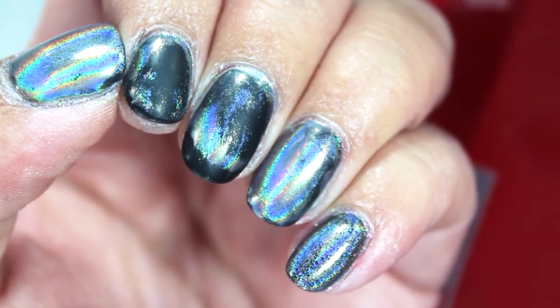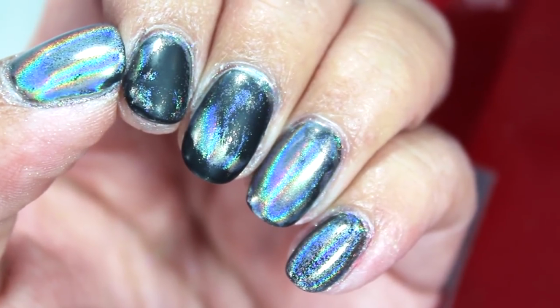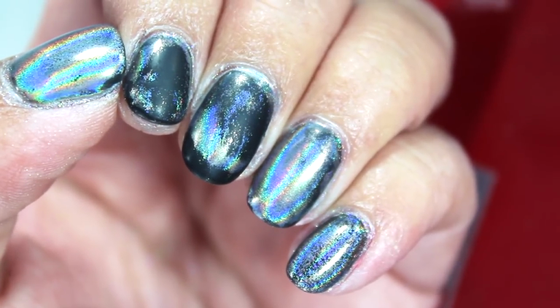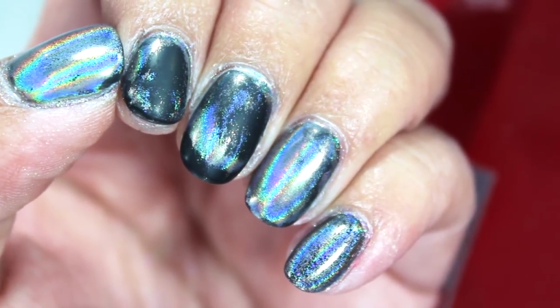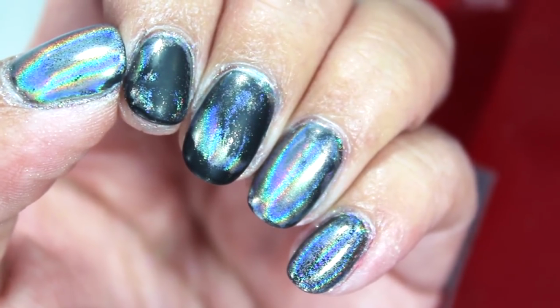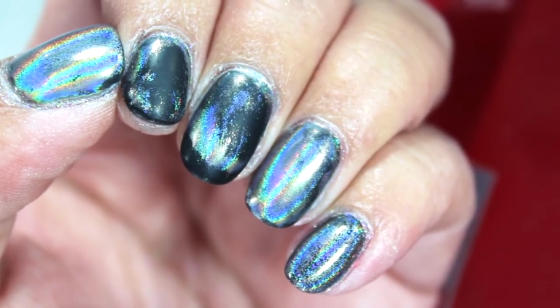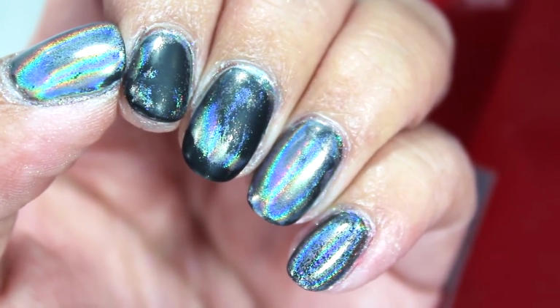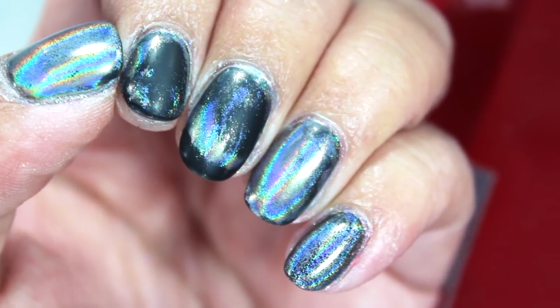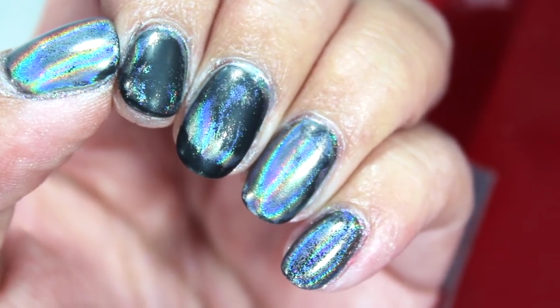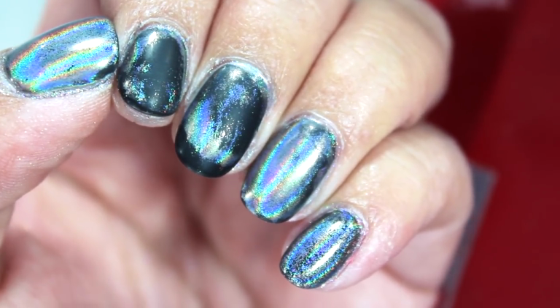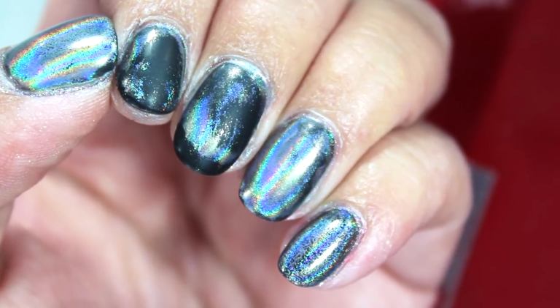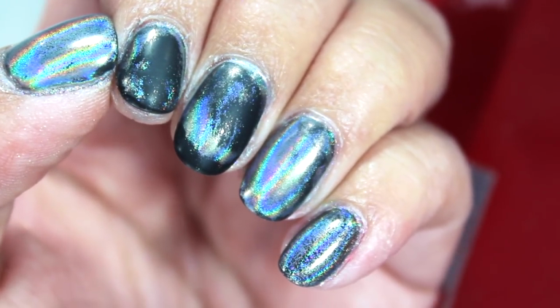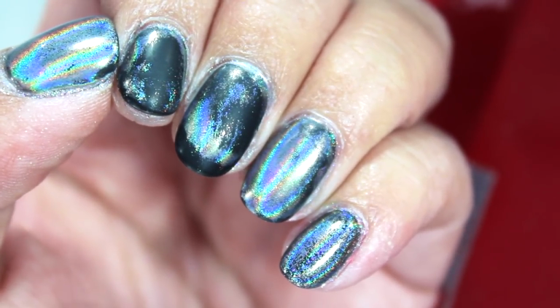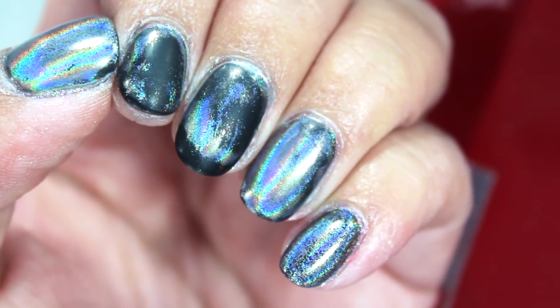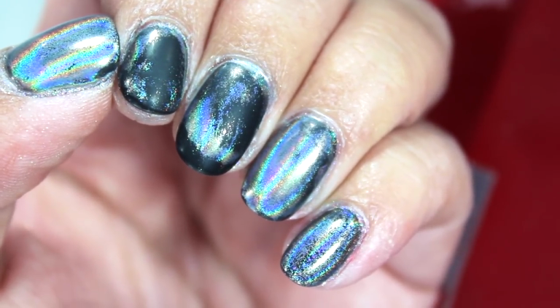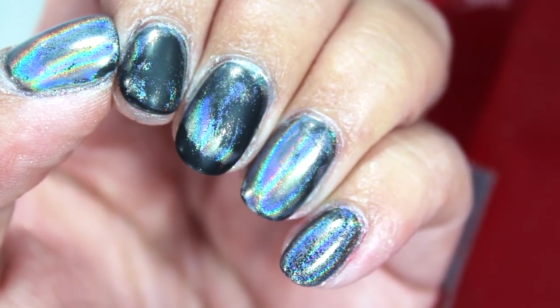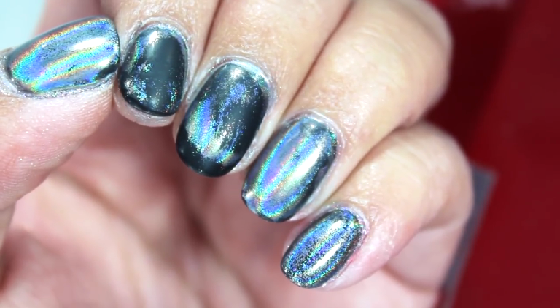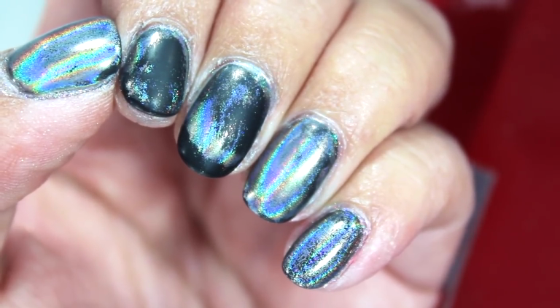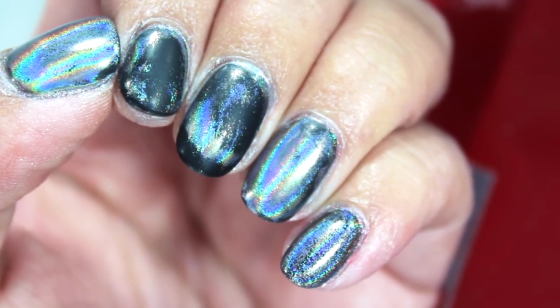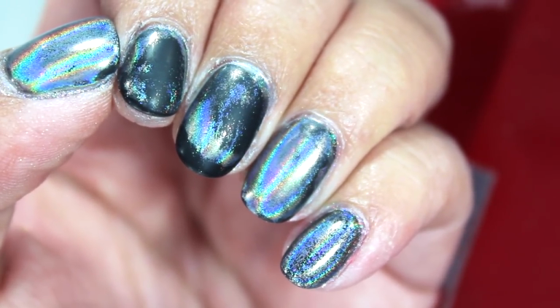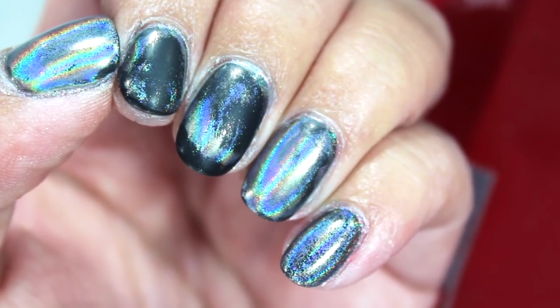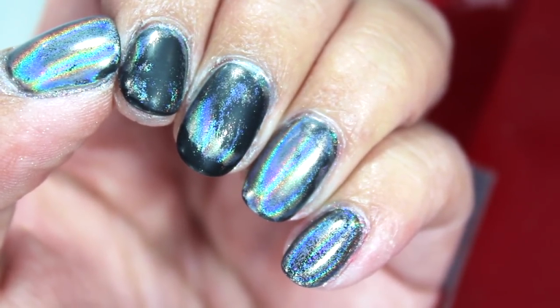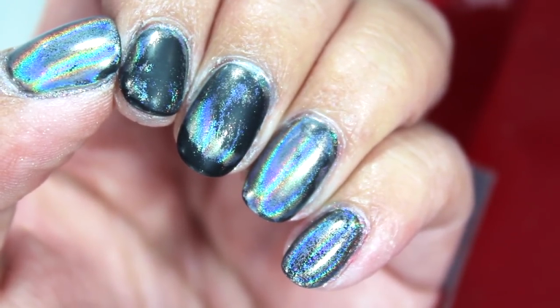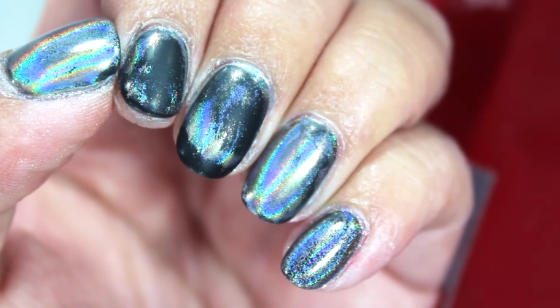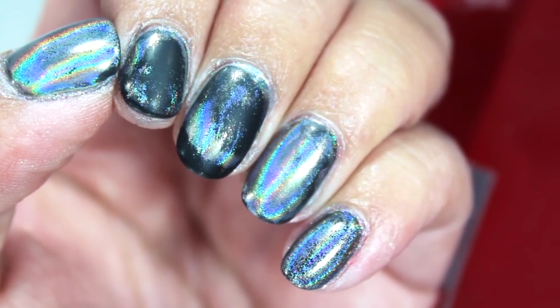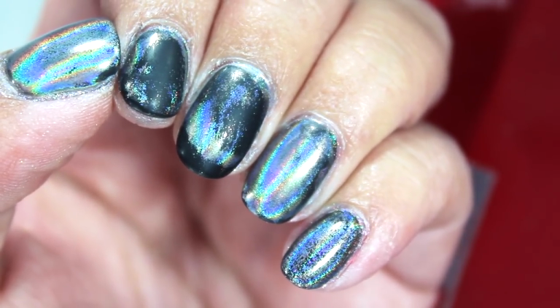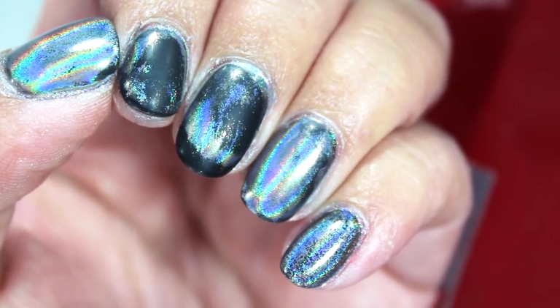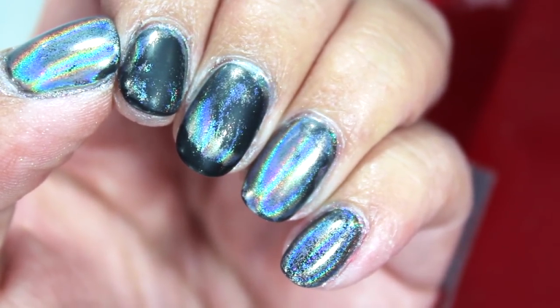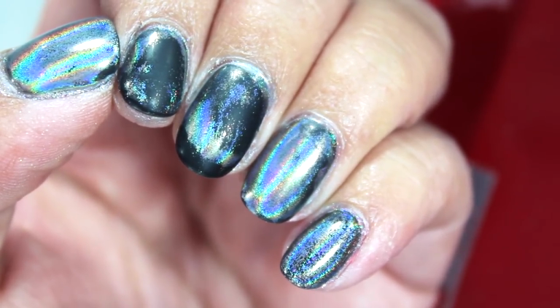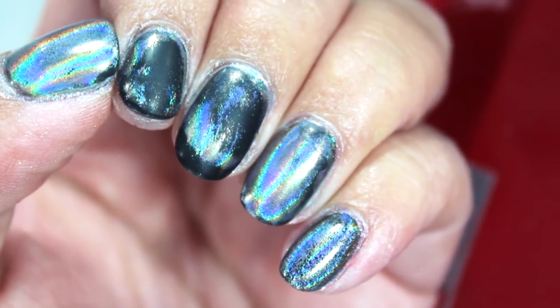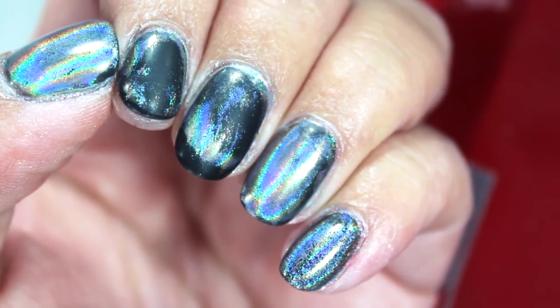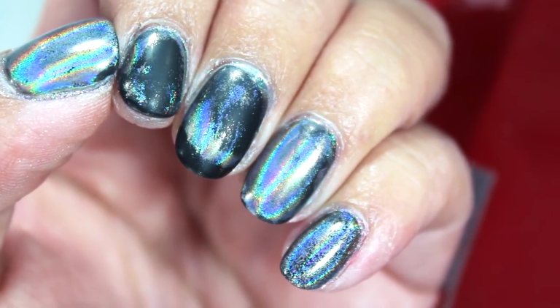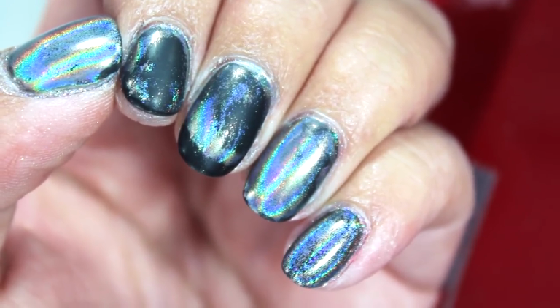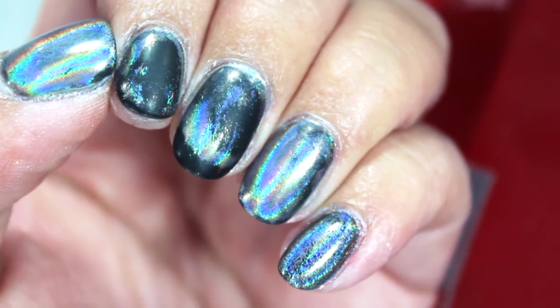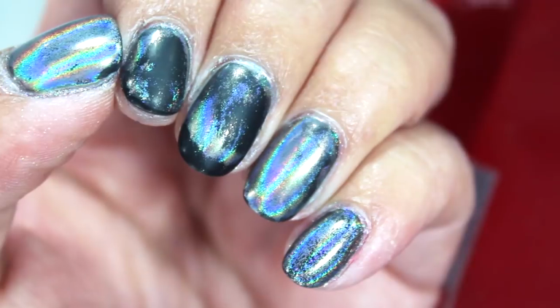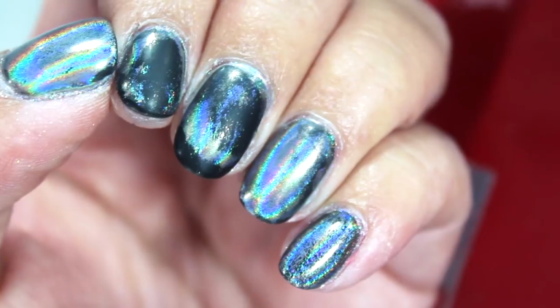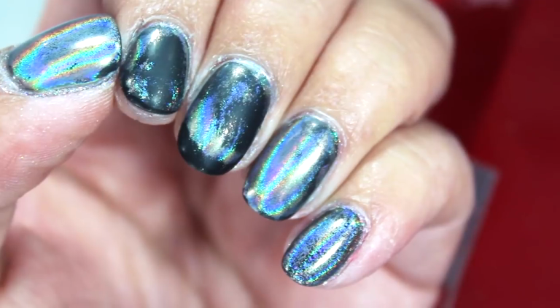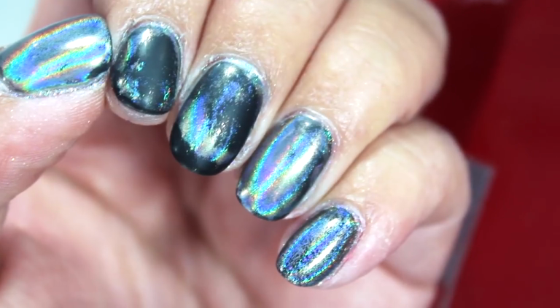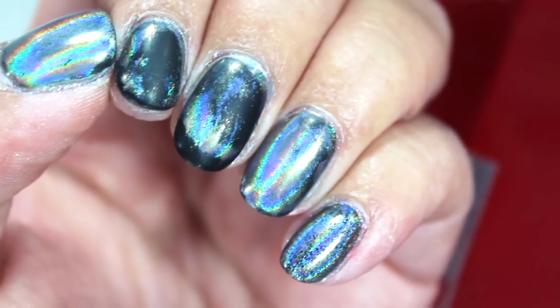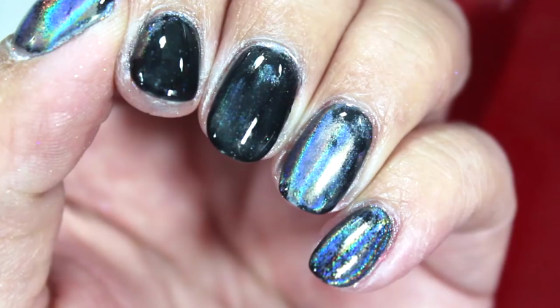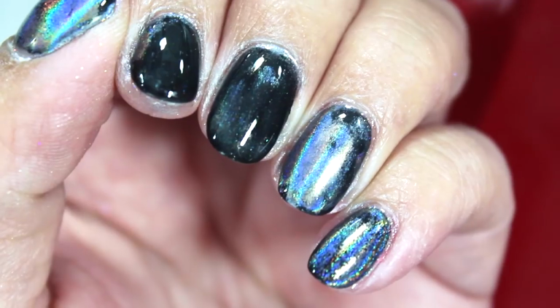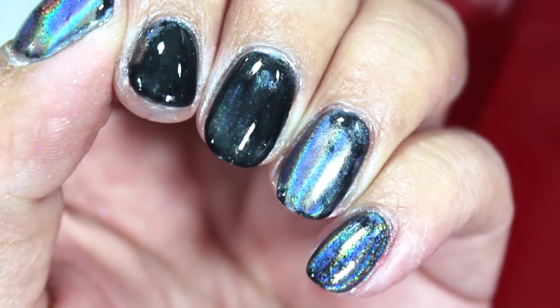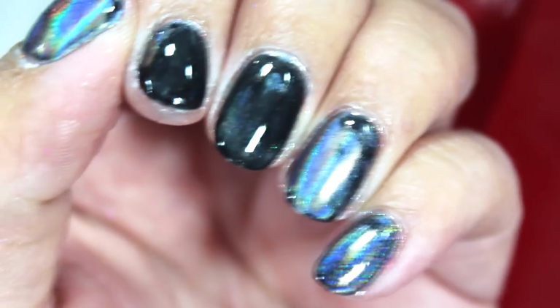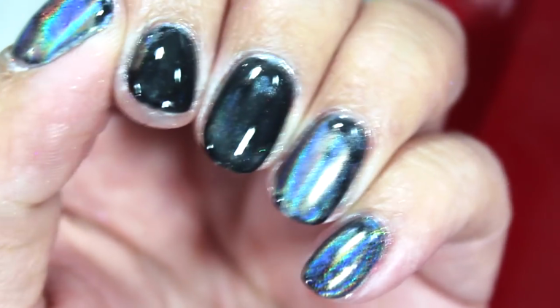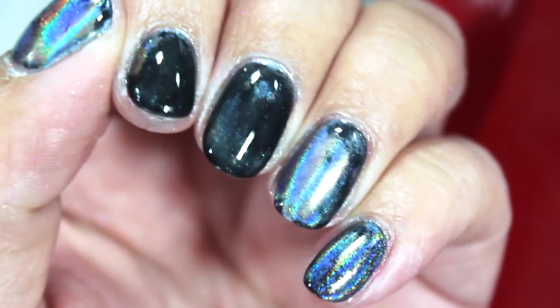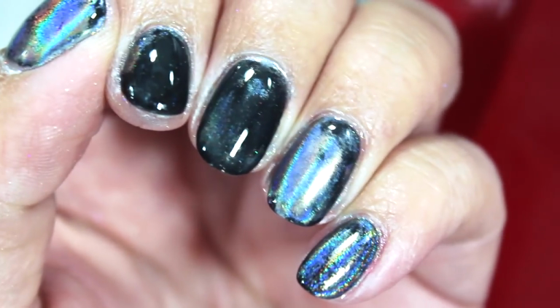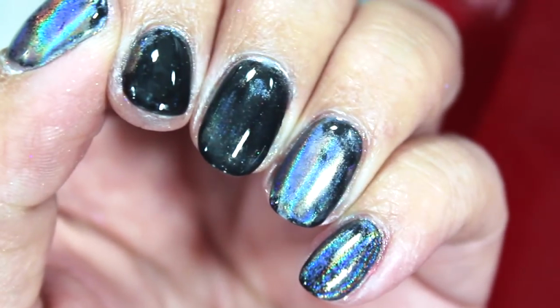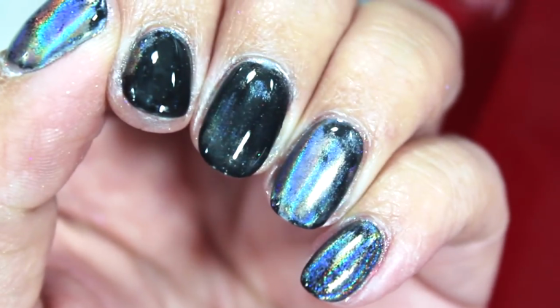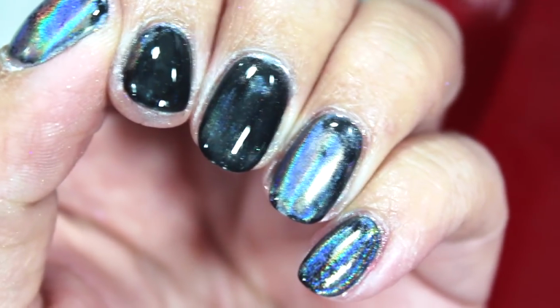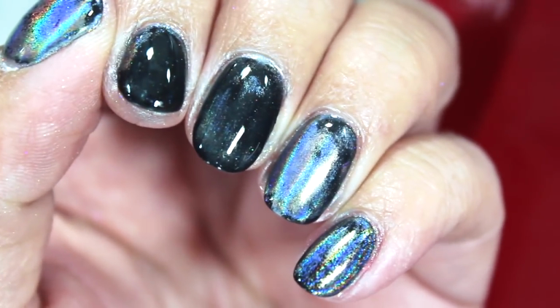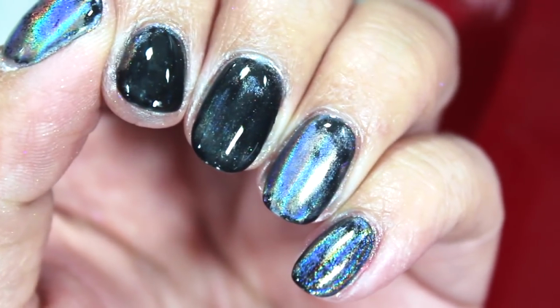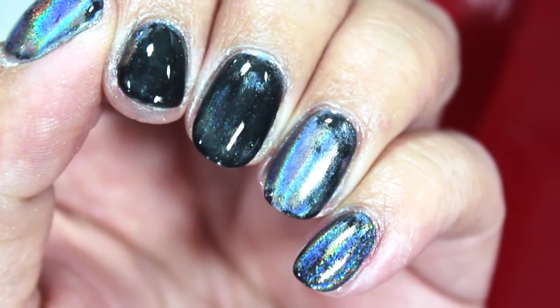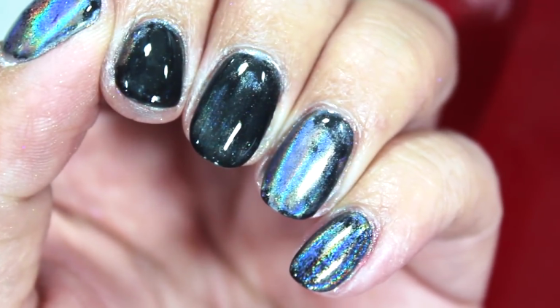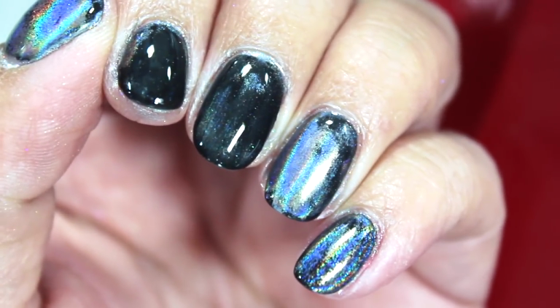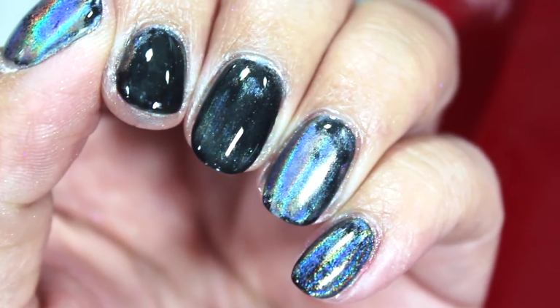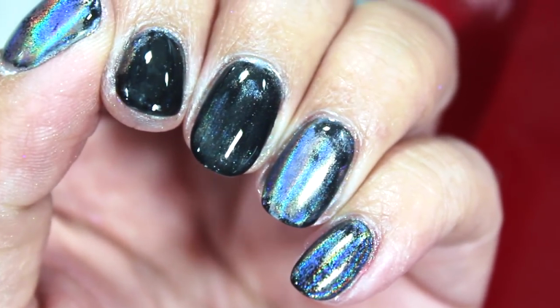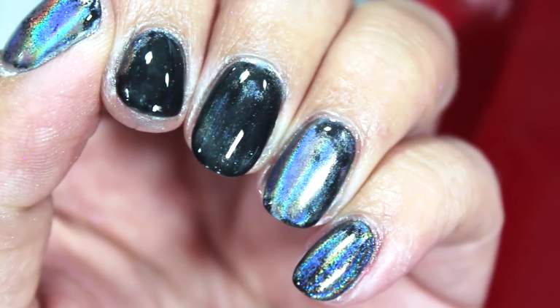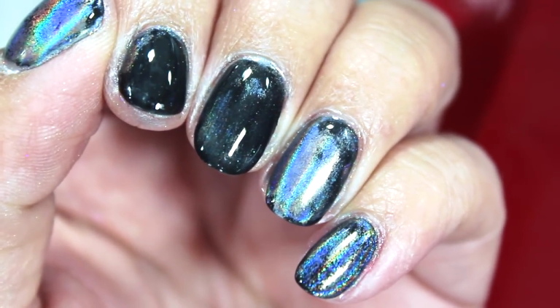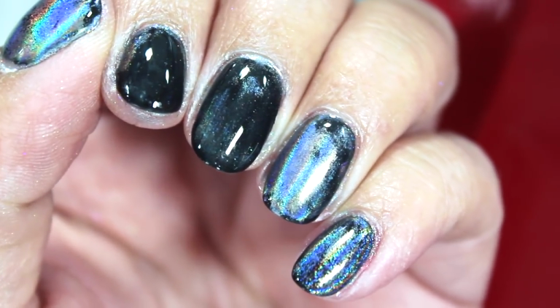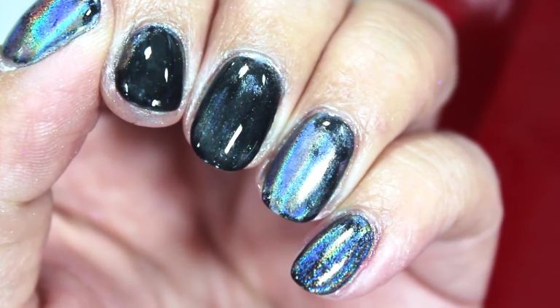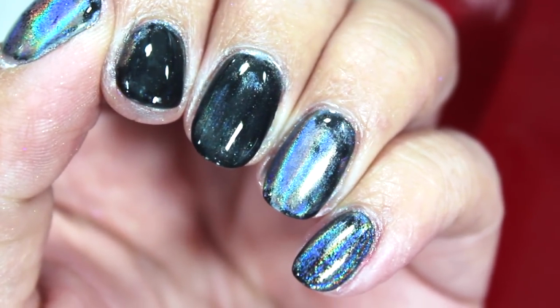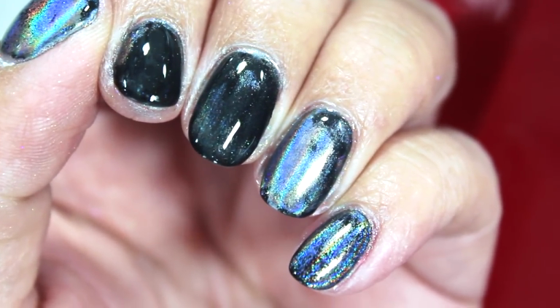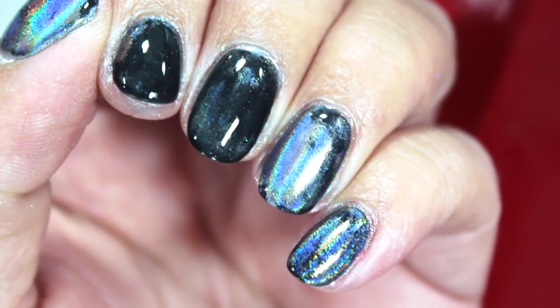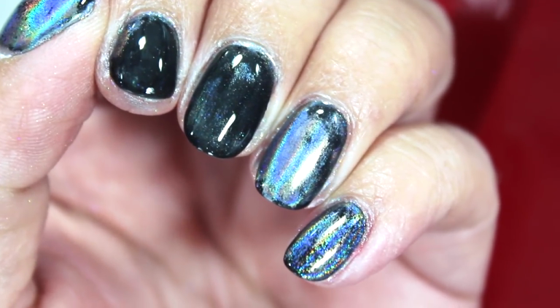I just realized that when I took off the powder the first time I may have also removed the stickier layer that the holographic powder needs to adhere to. So what I'm going to do is apply one more coat of top coat to try and seal this bit in and then do more powder on top.